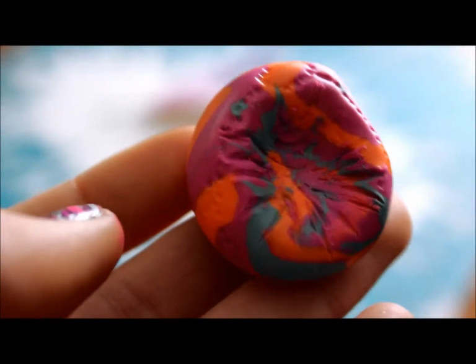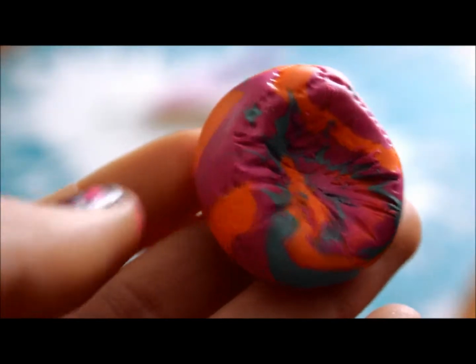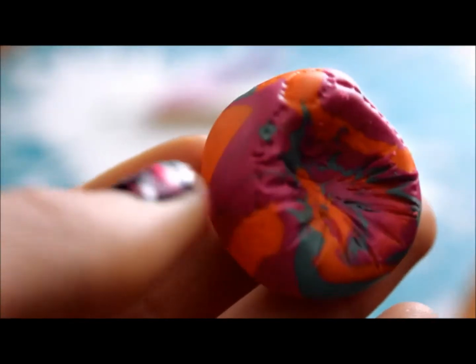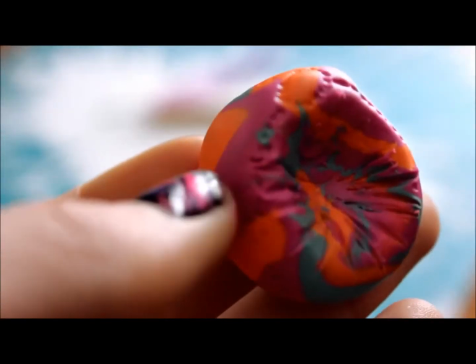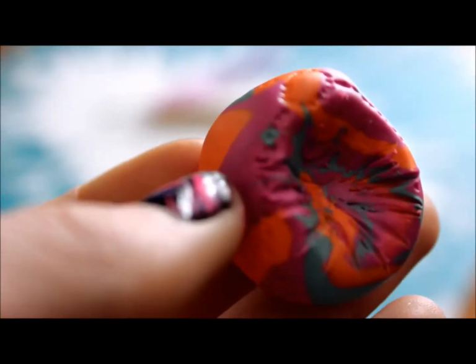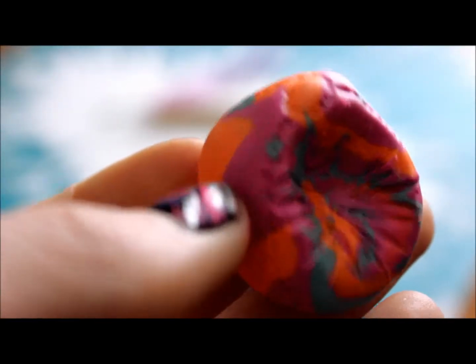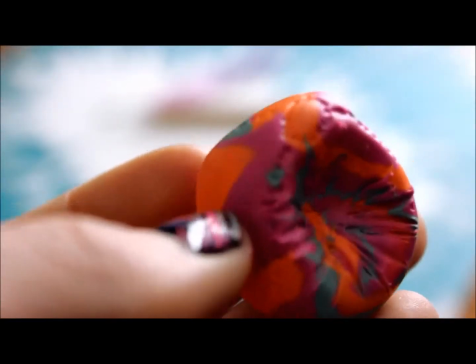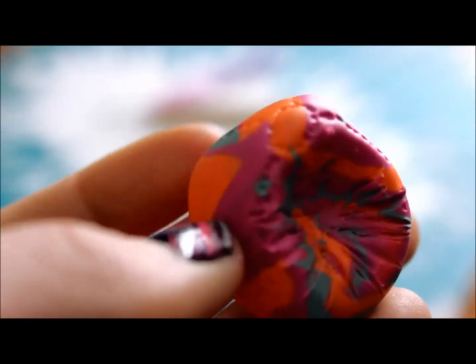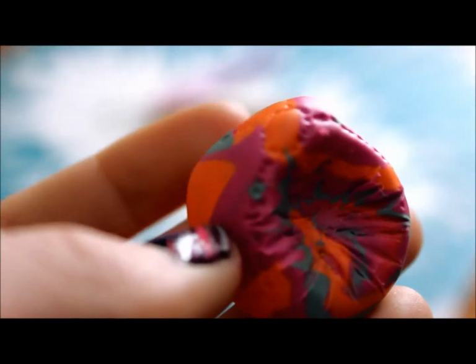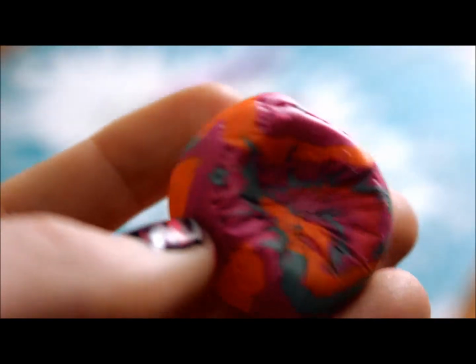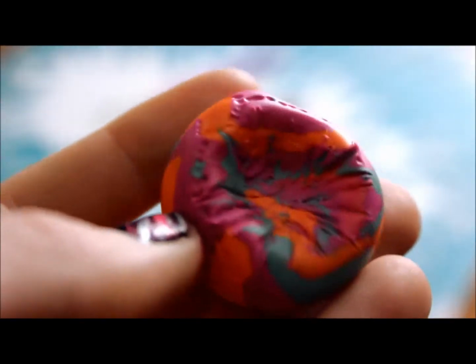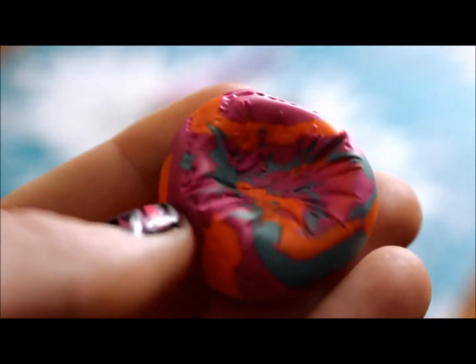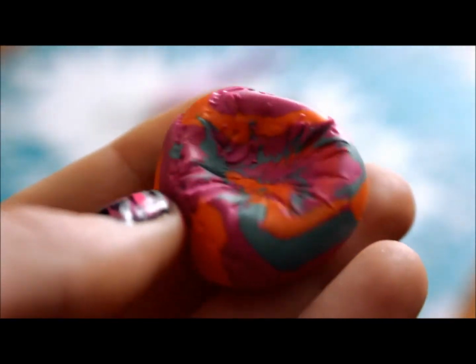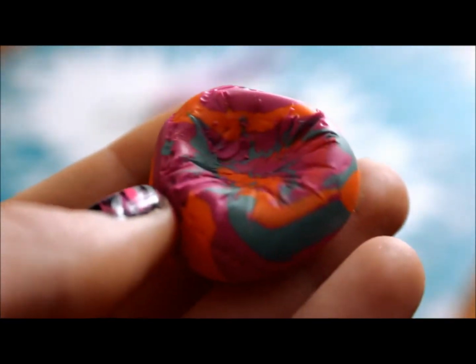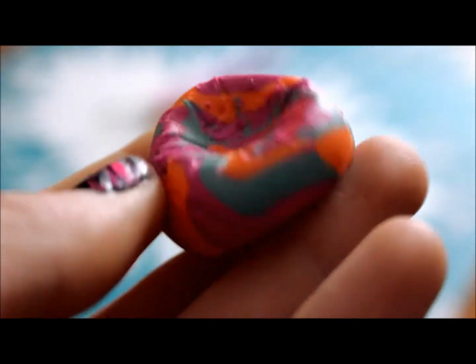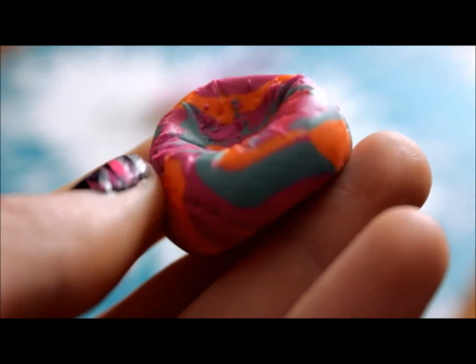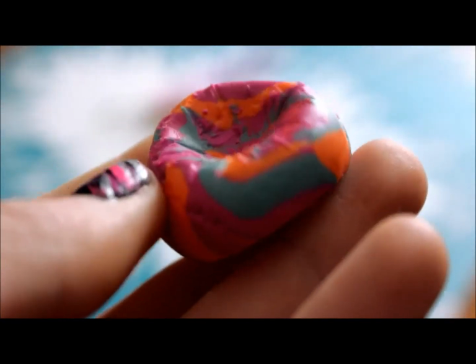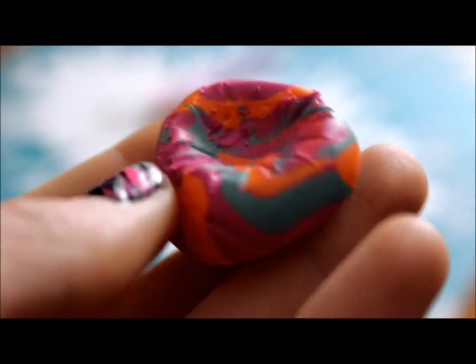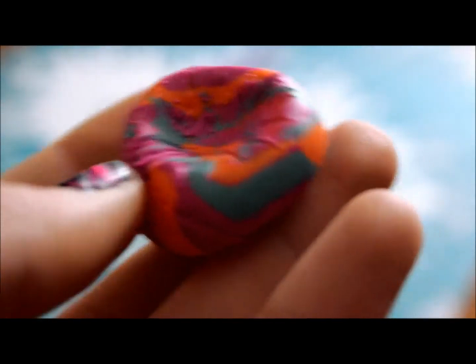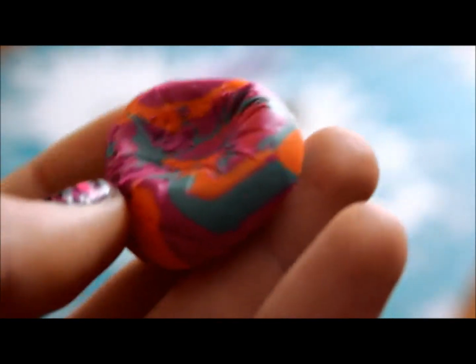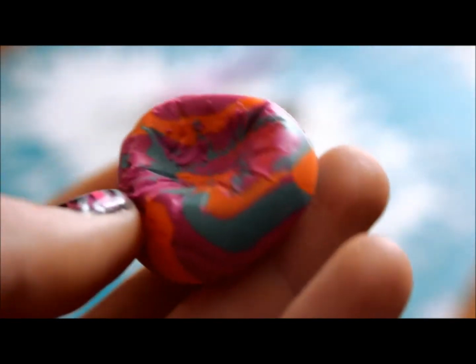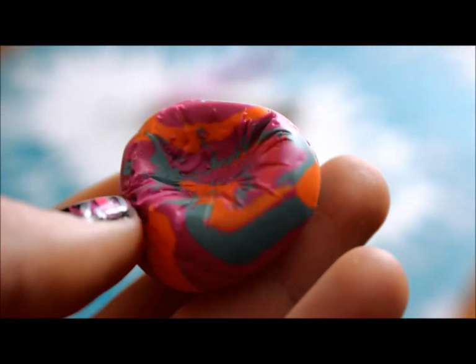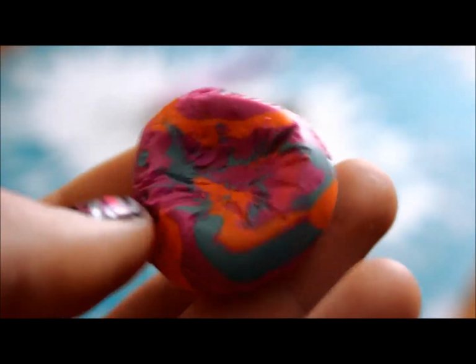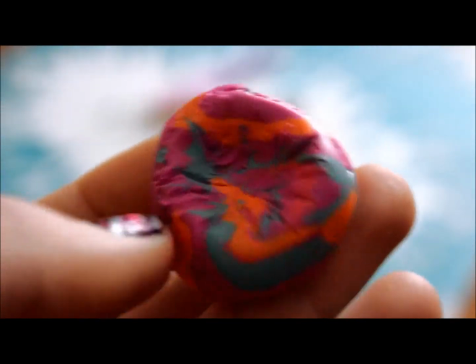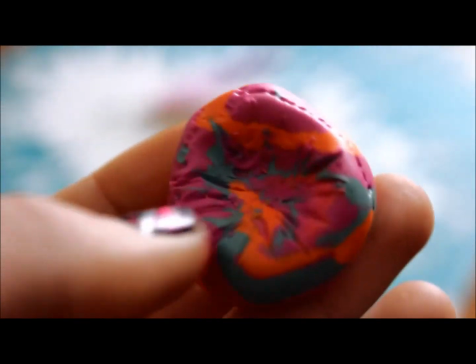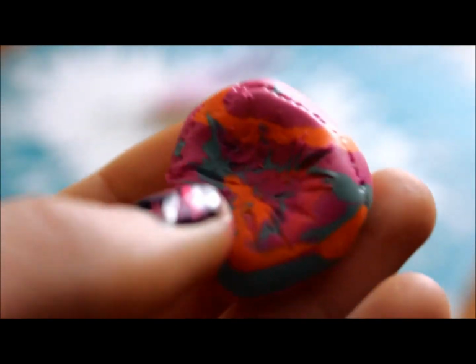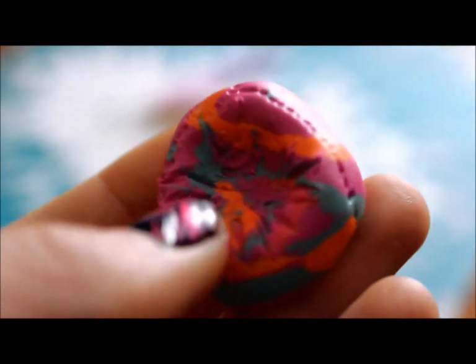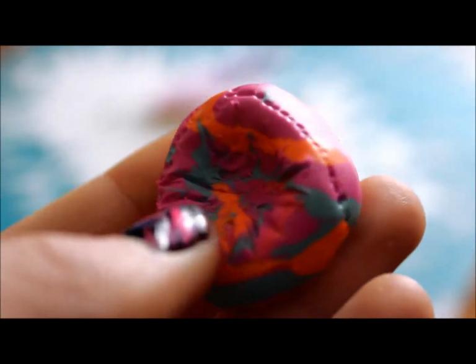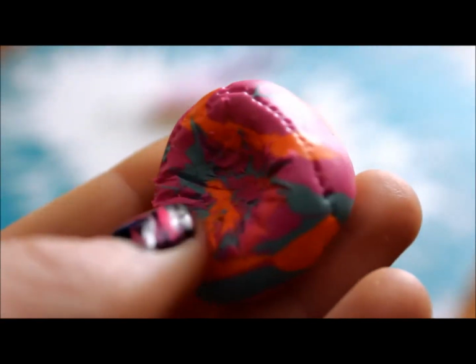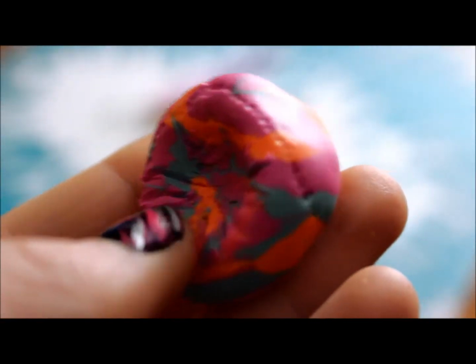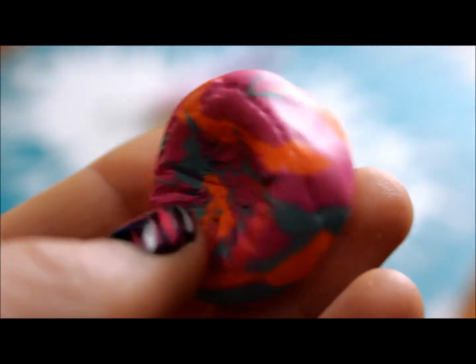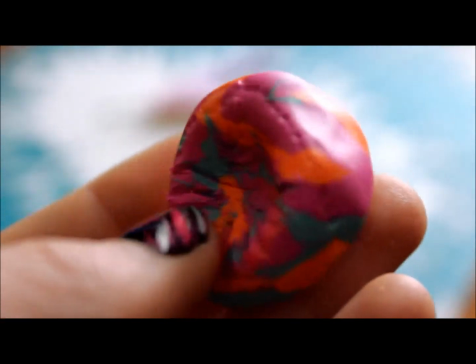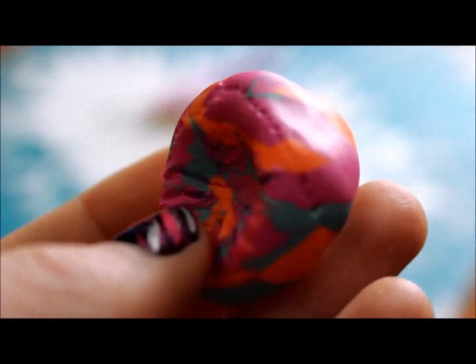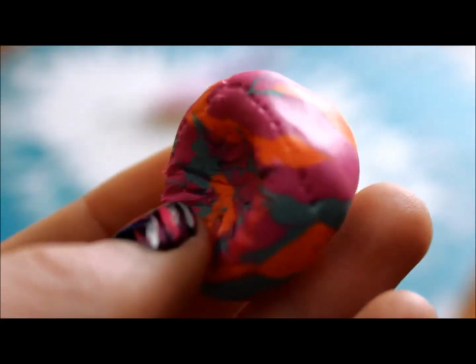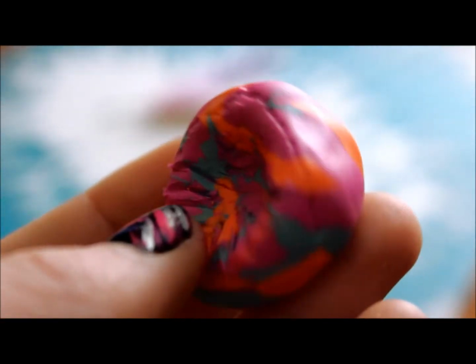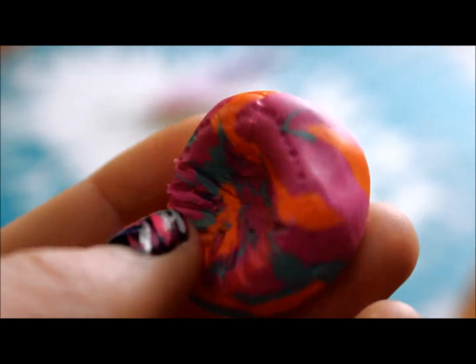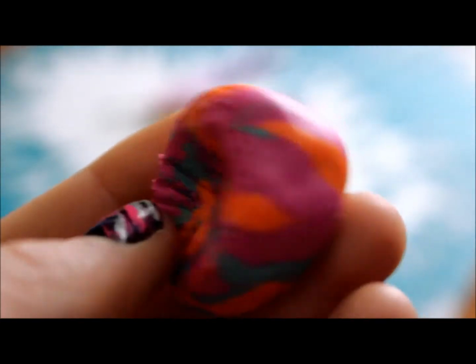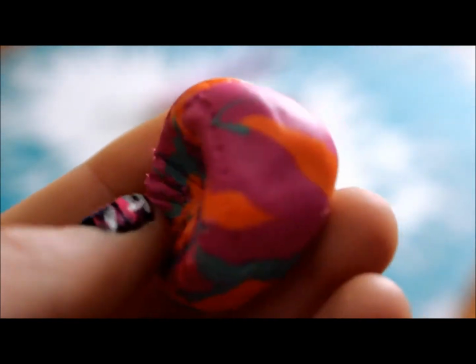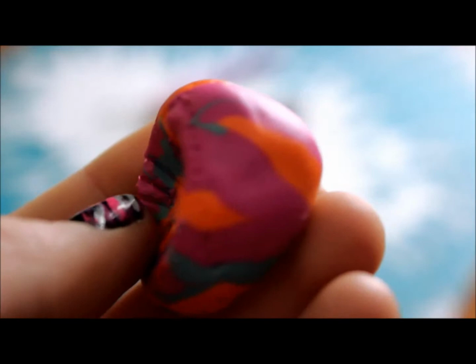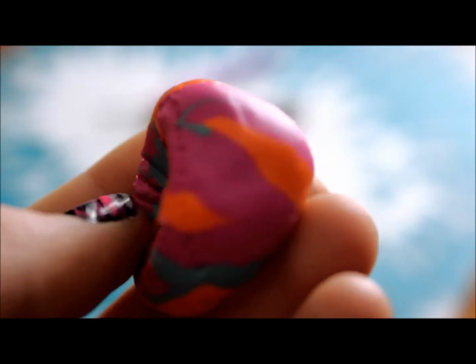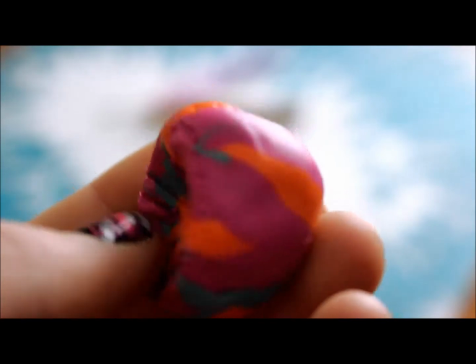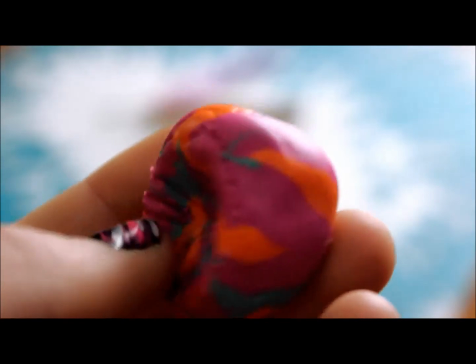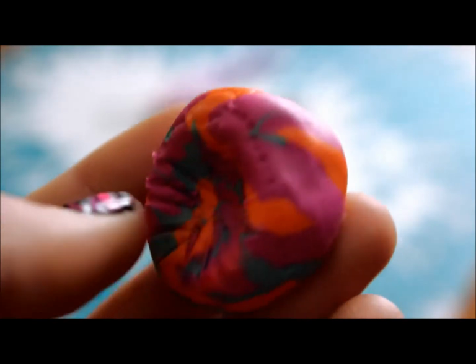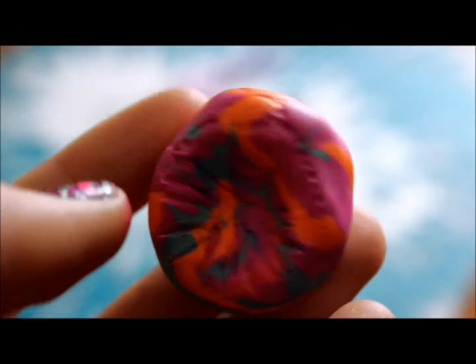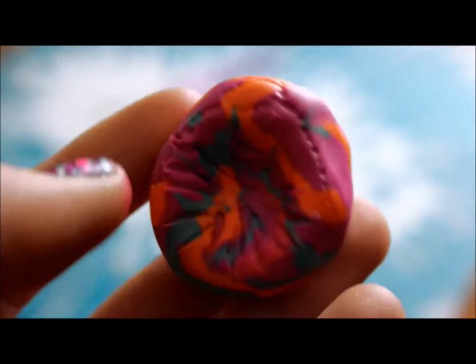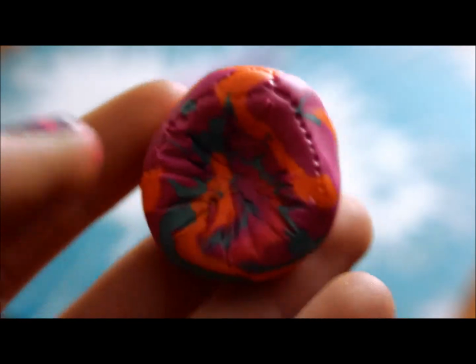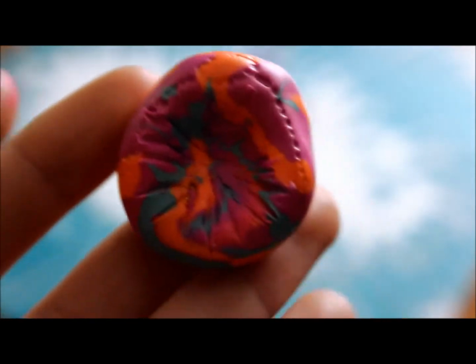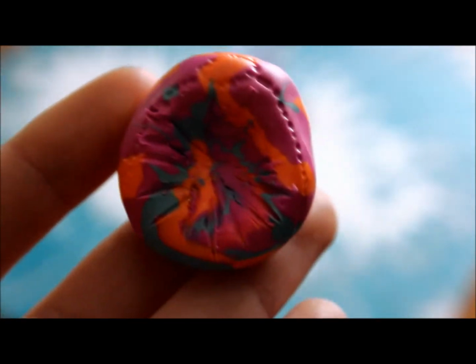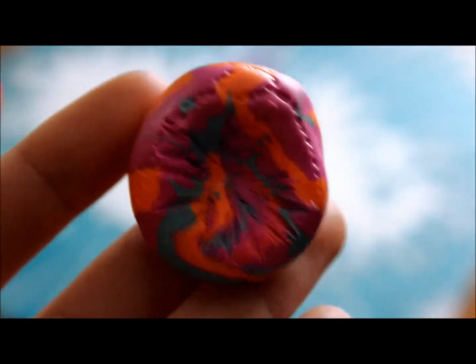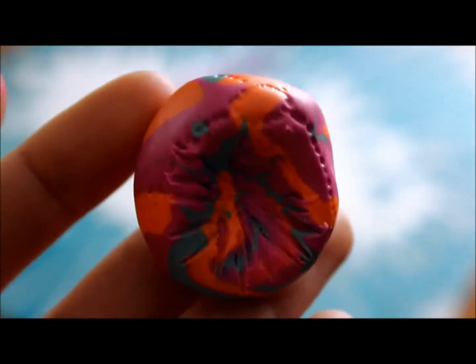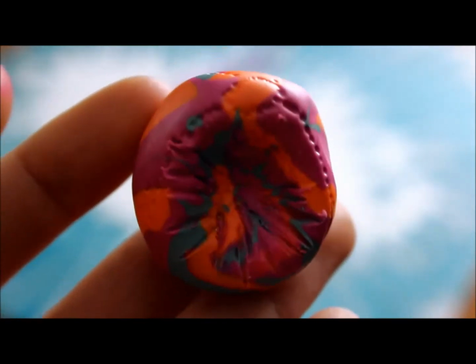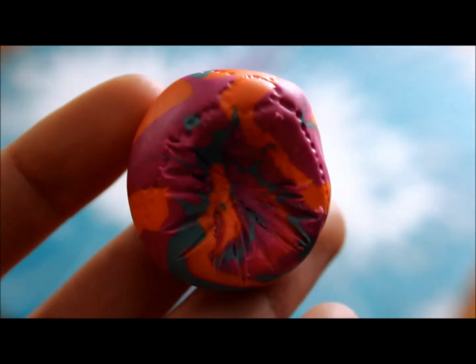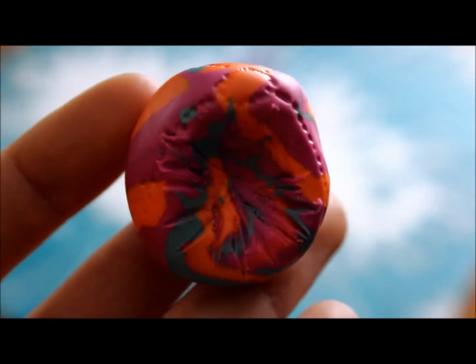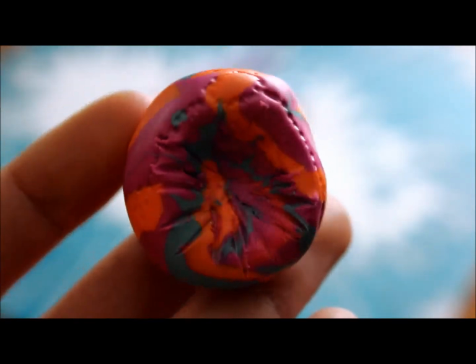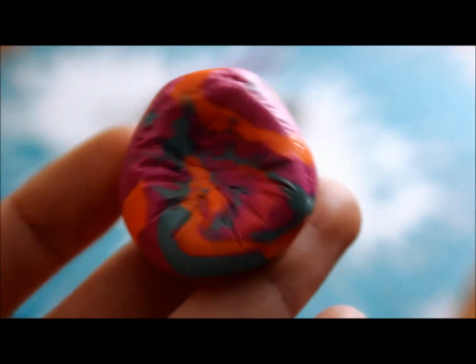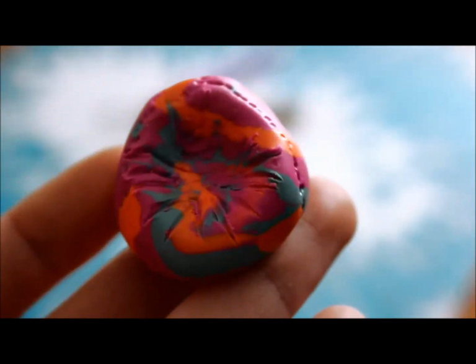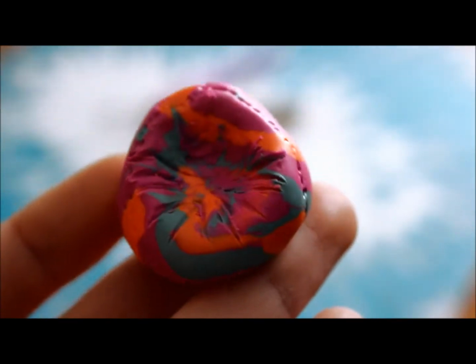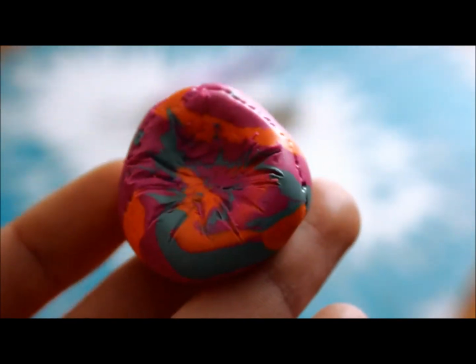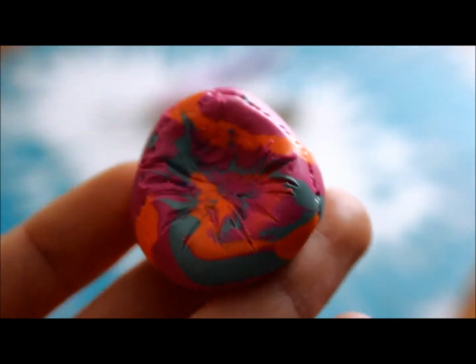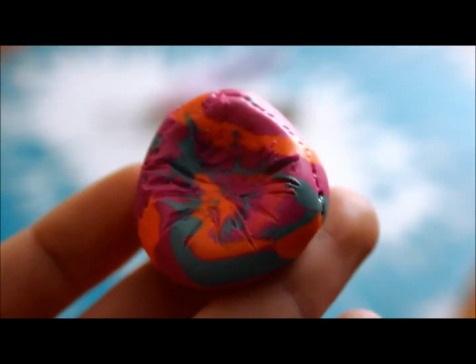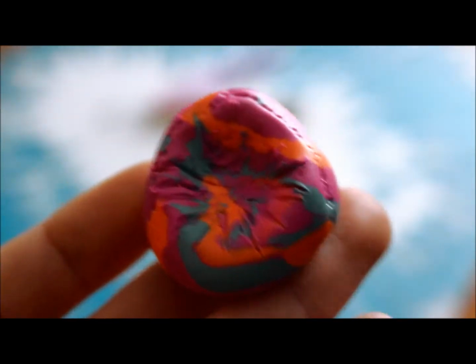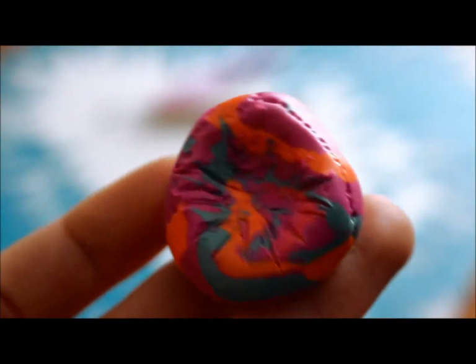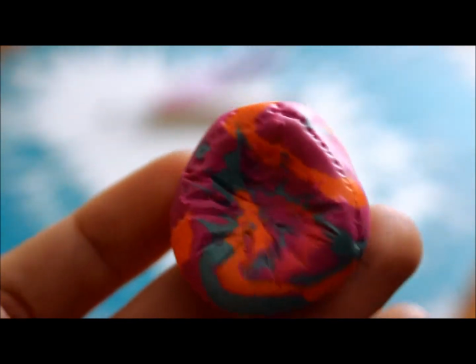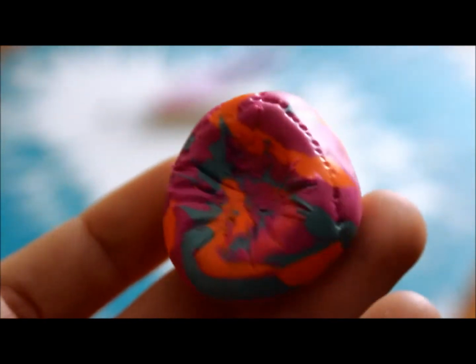Hi everyone, so today I'm going to be showing you guys how to make this super cute and easy bean bag chair from polymer clay. So let's get started.